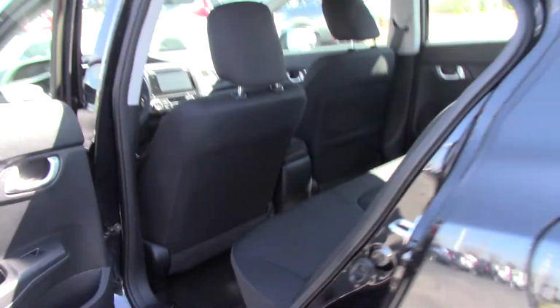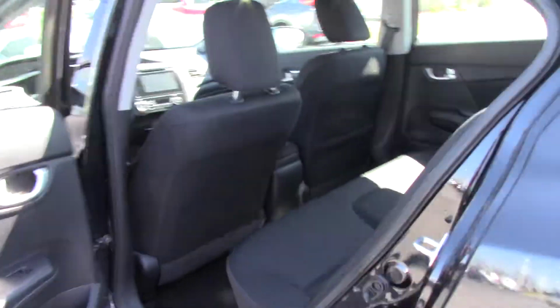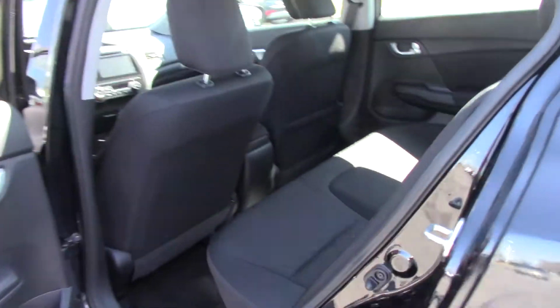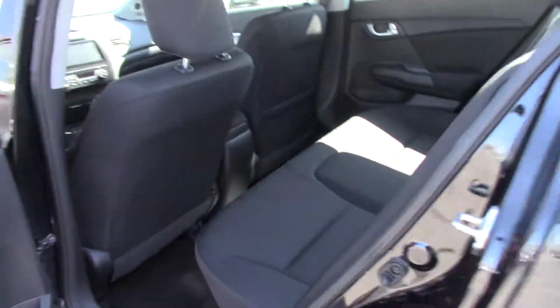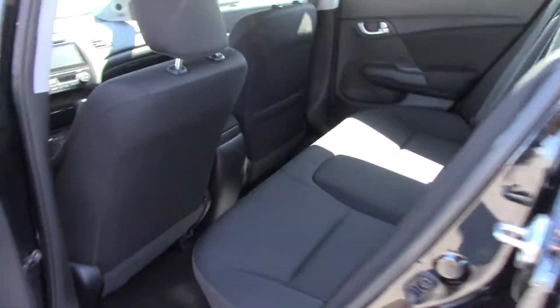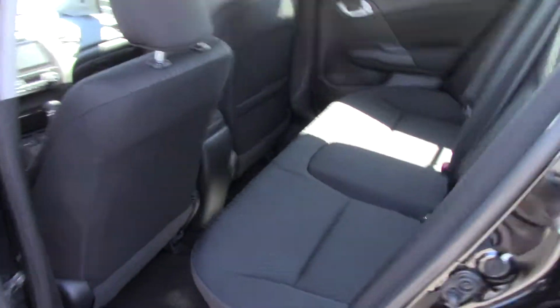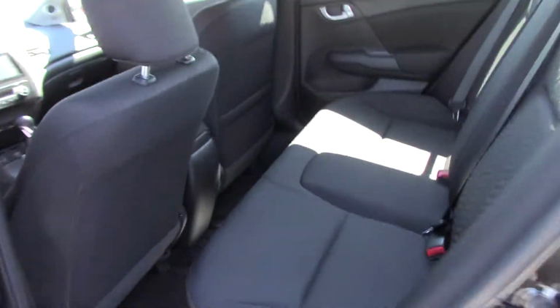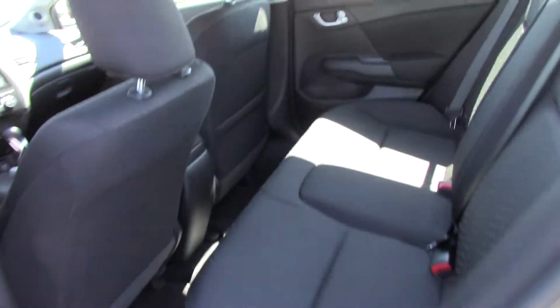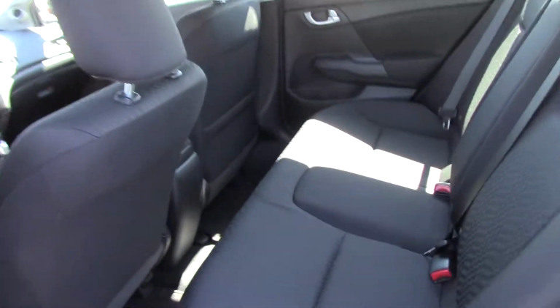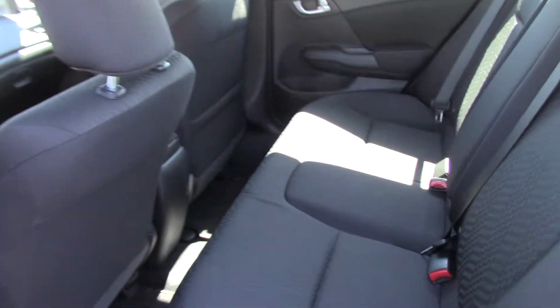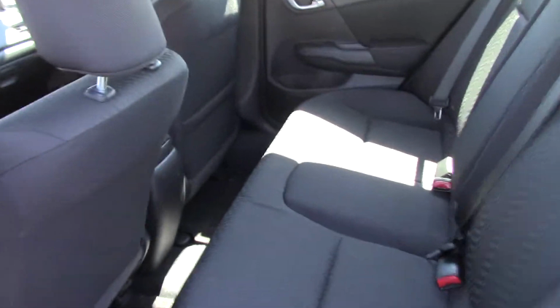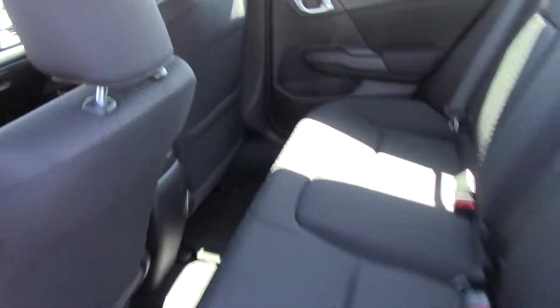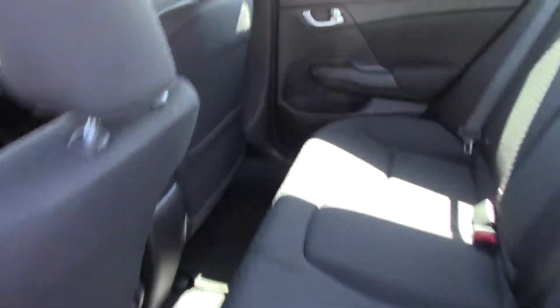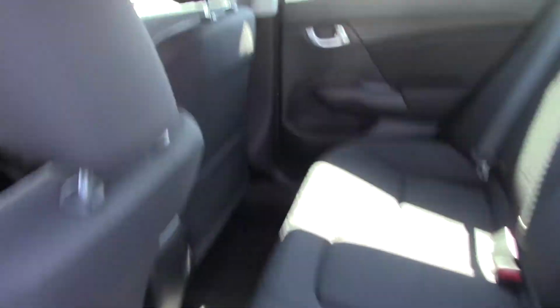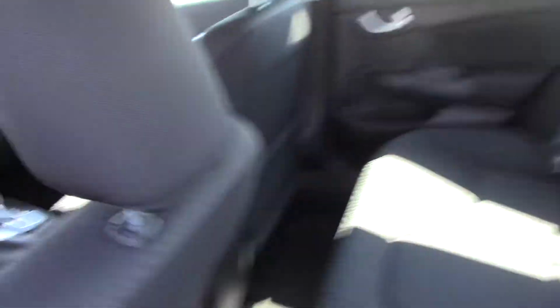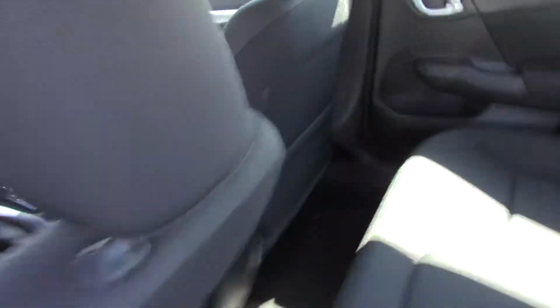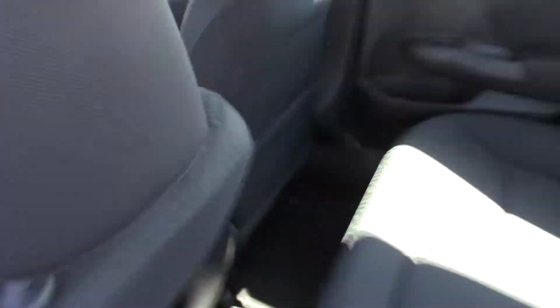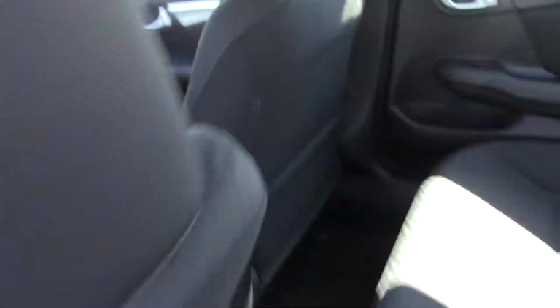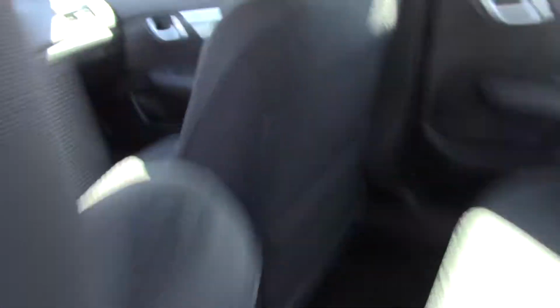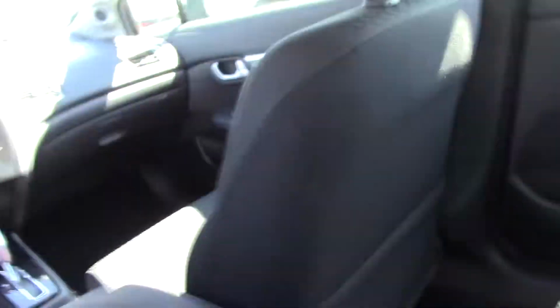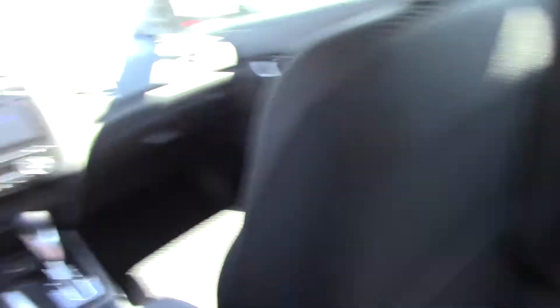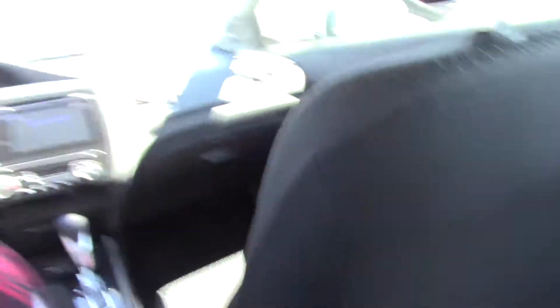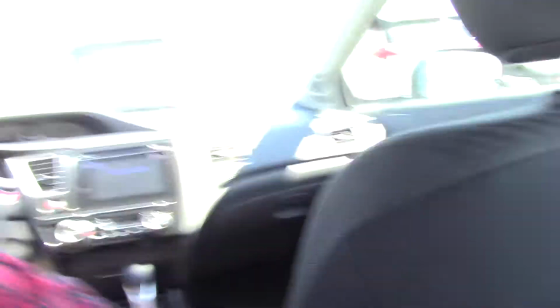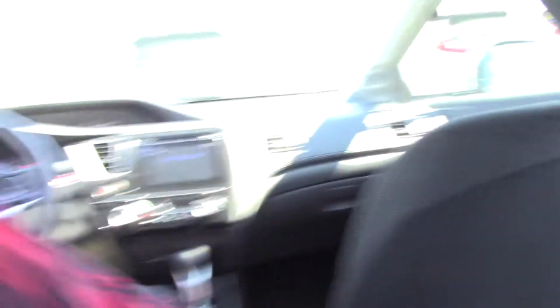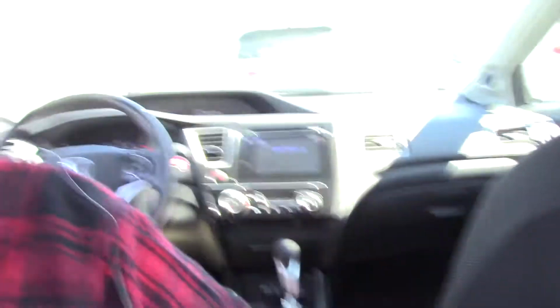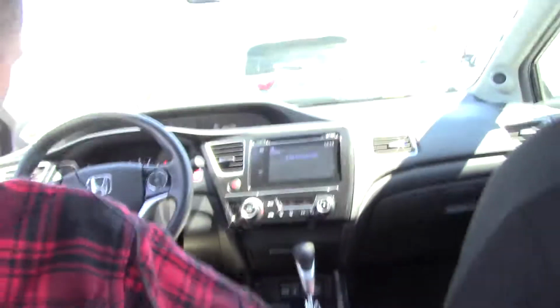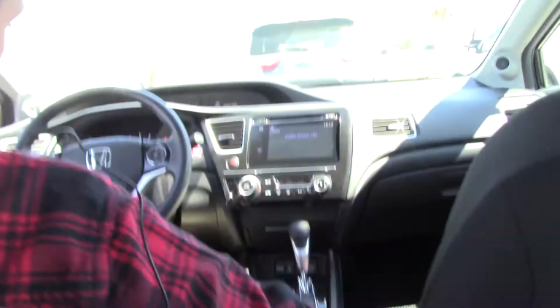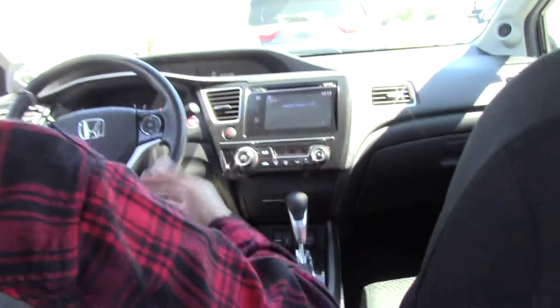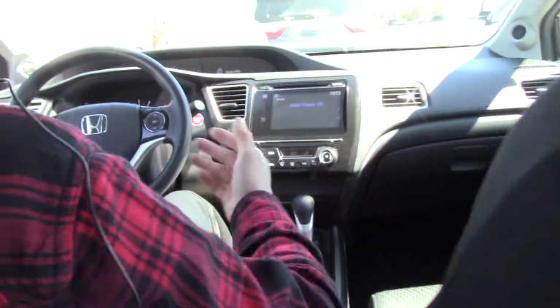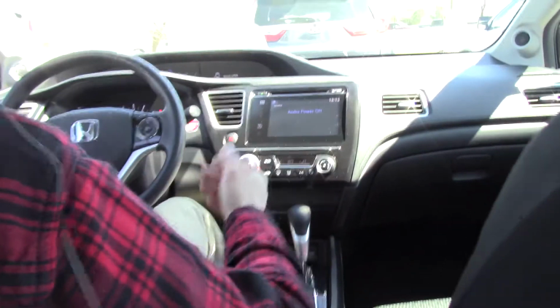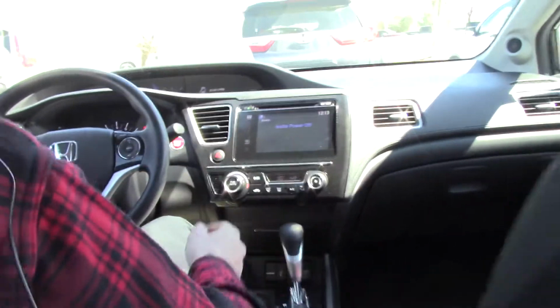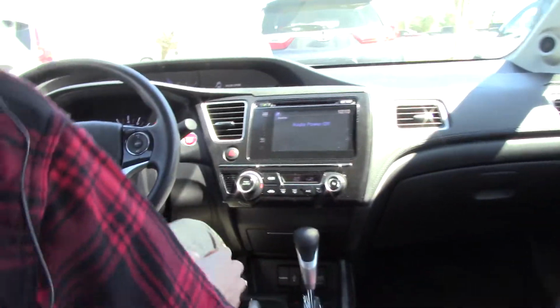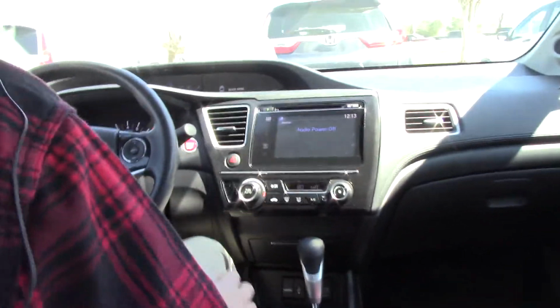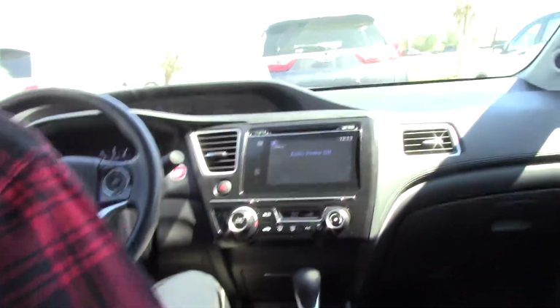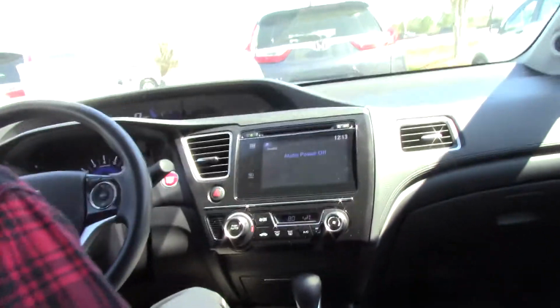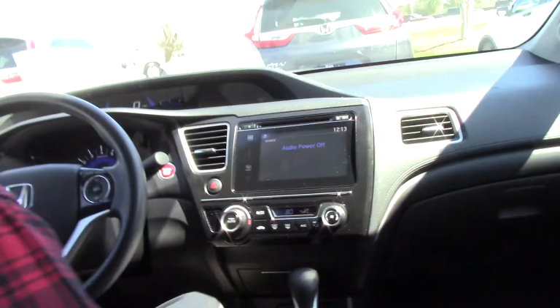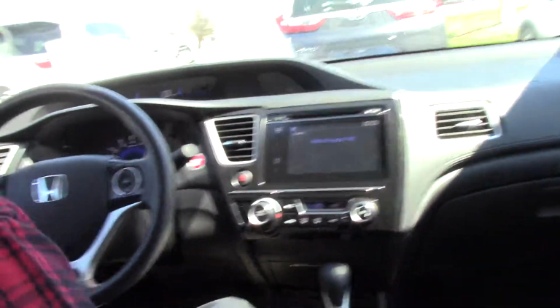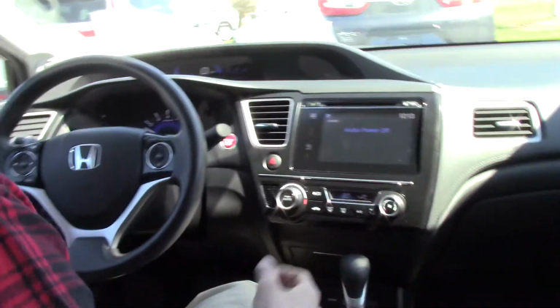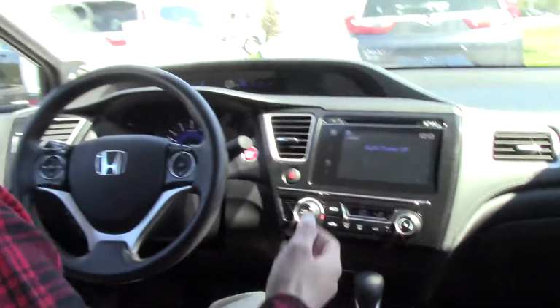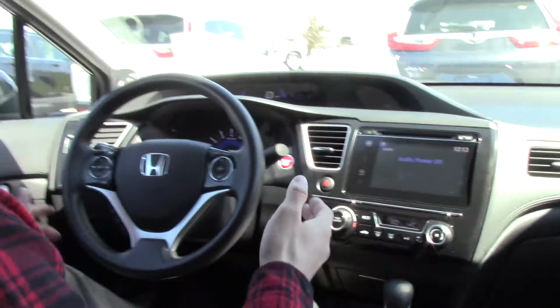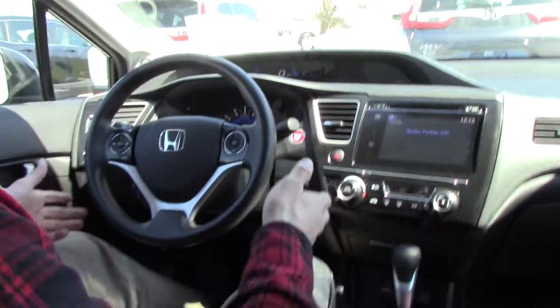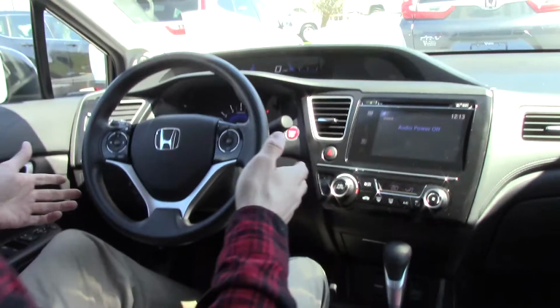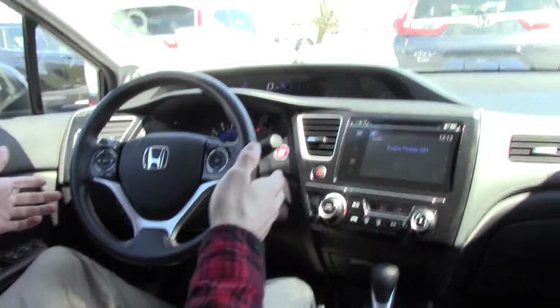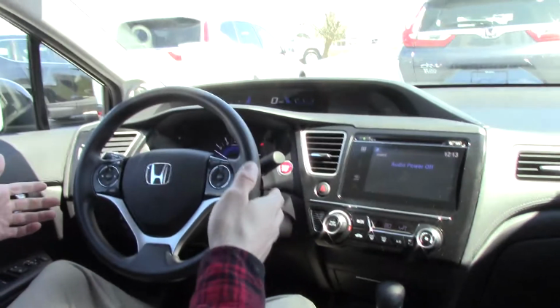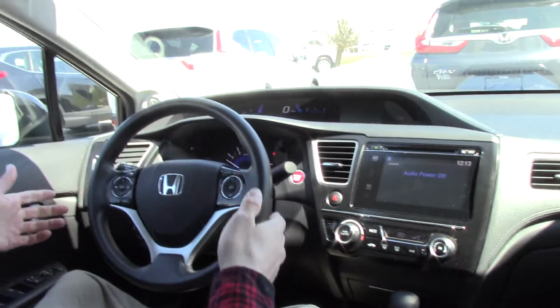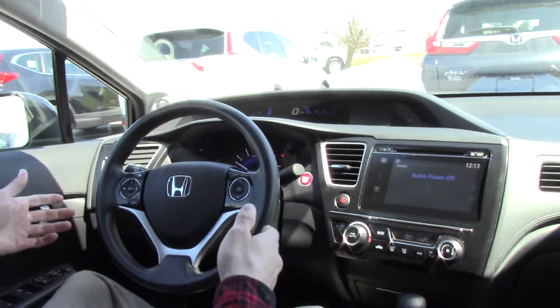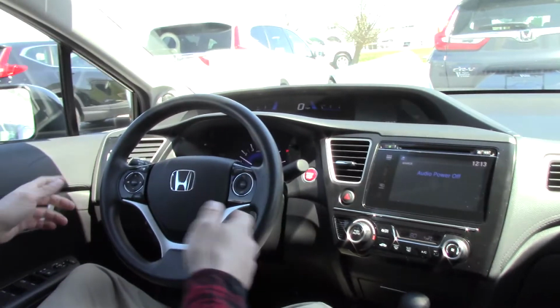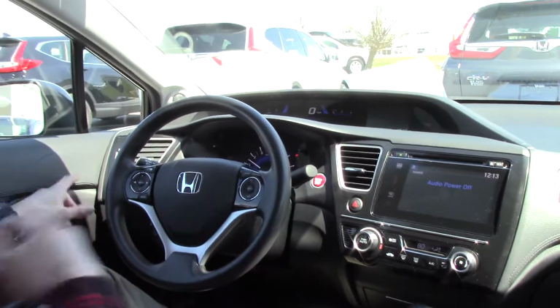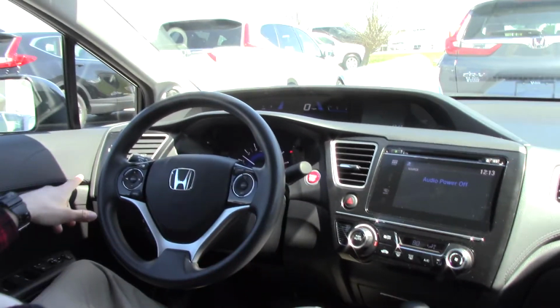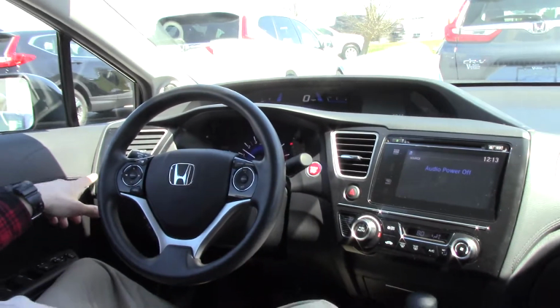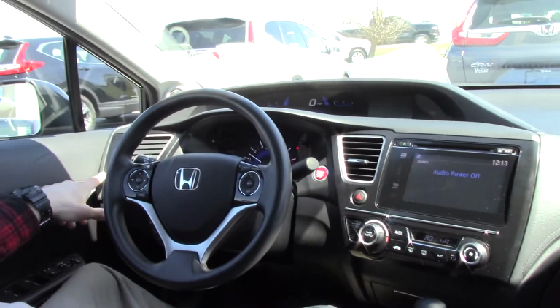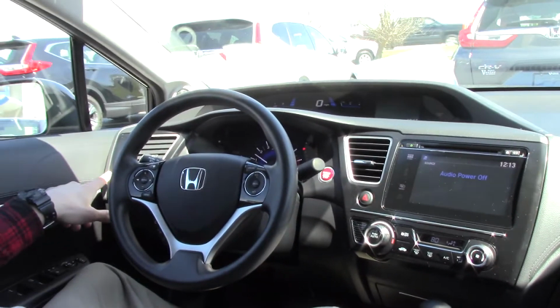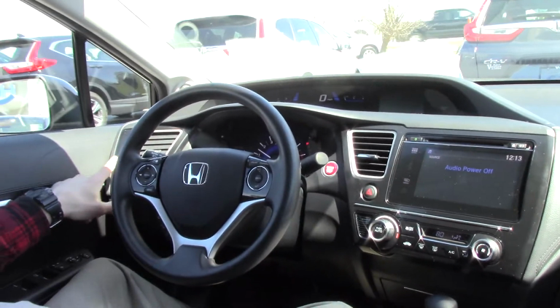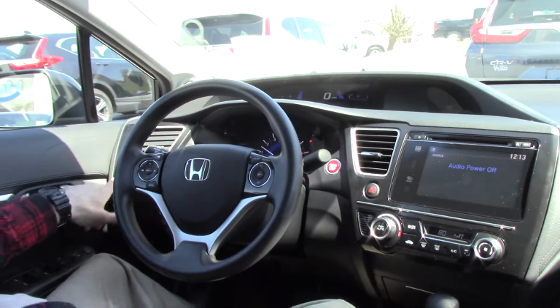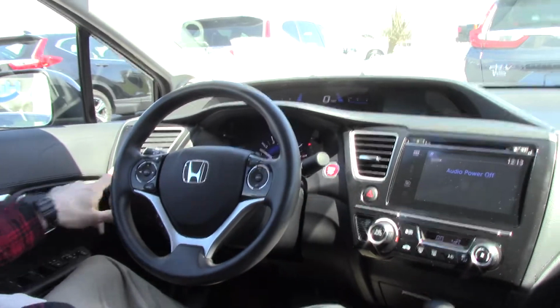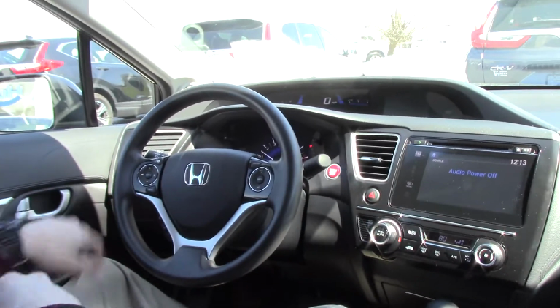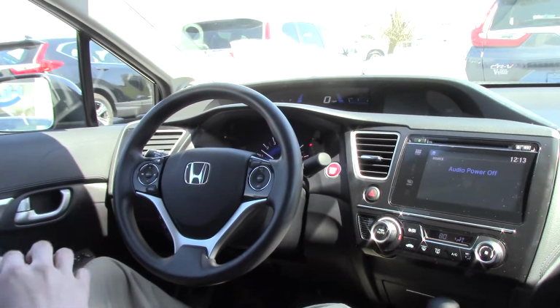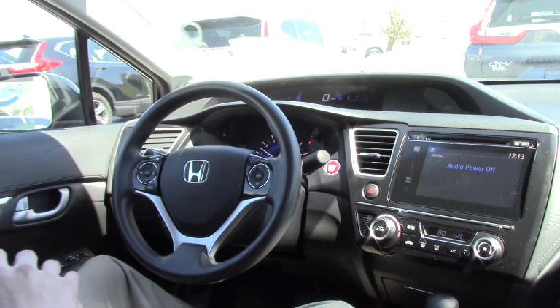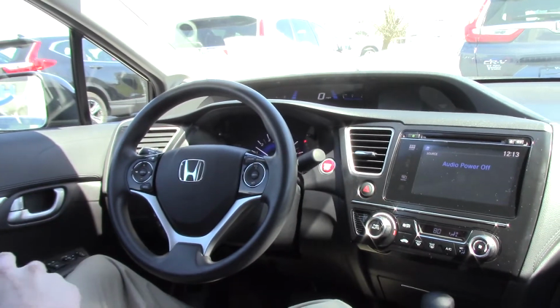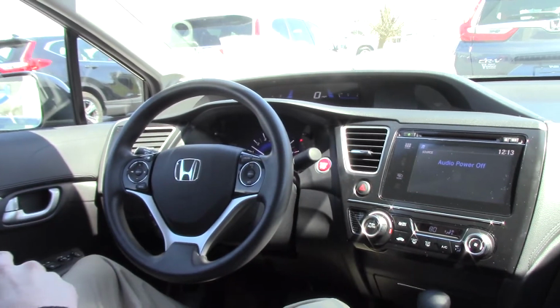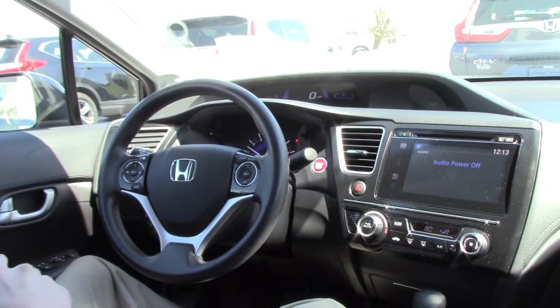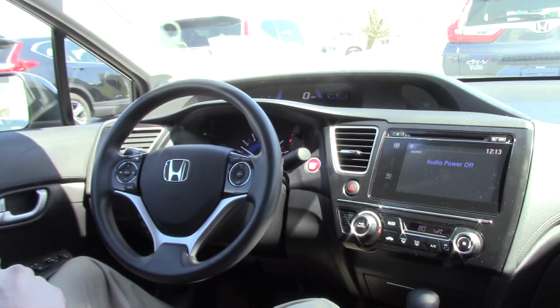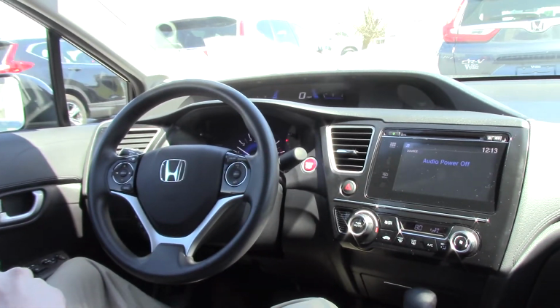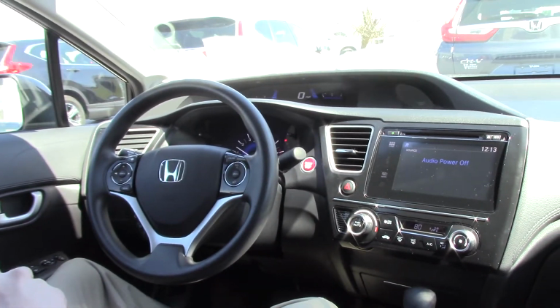This vehicle gets 40 miles to the gallon on the highway — great fuel efficiency — and it can be increased by hitting the economy button over here on the left.